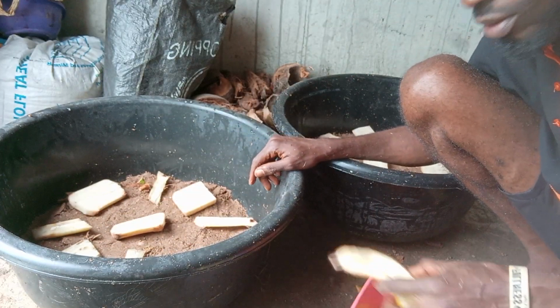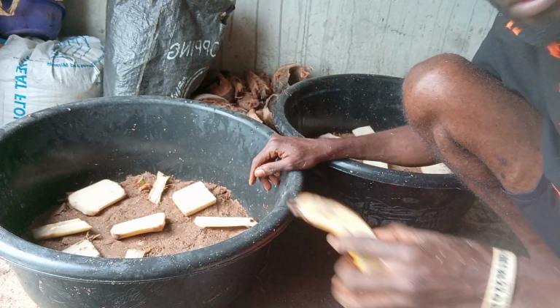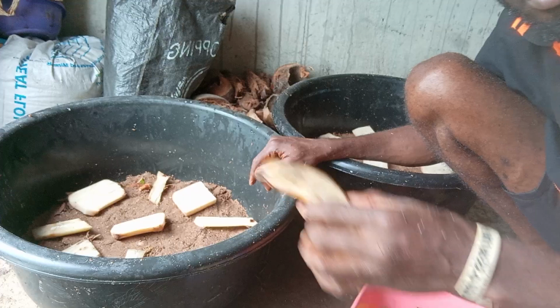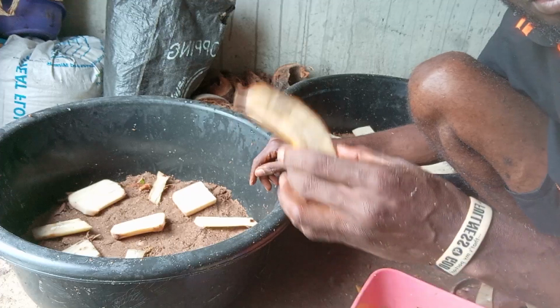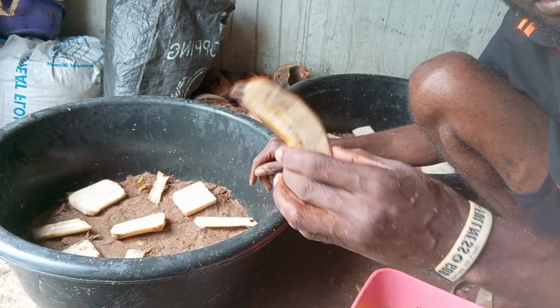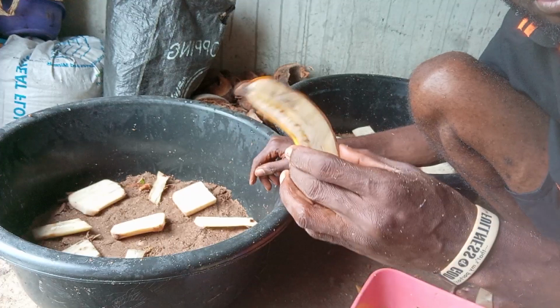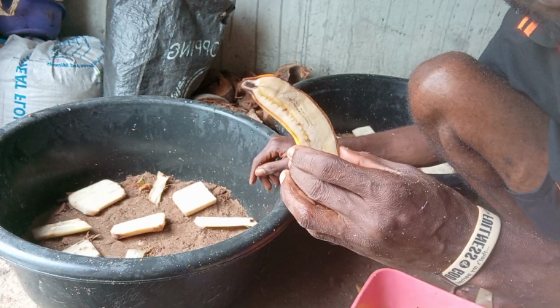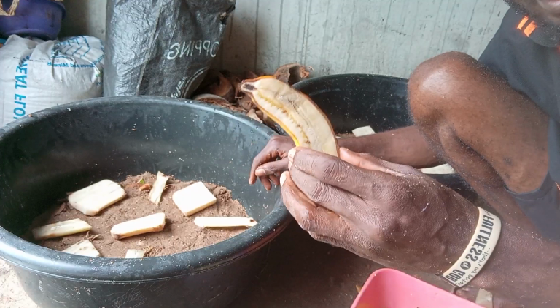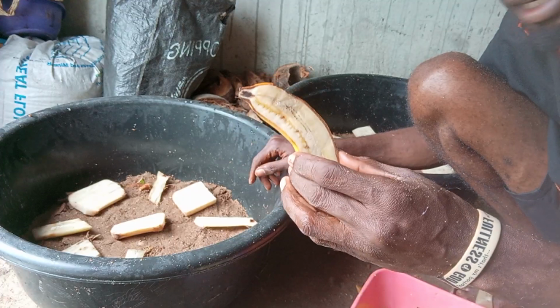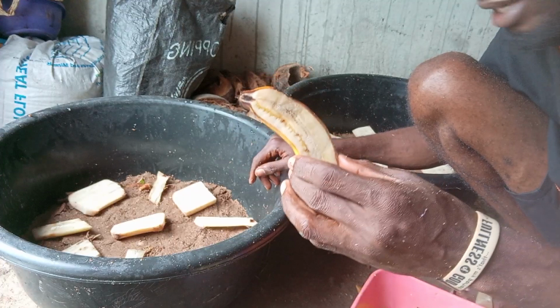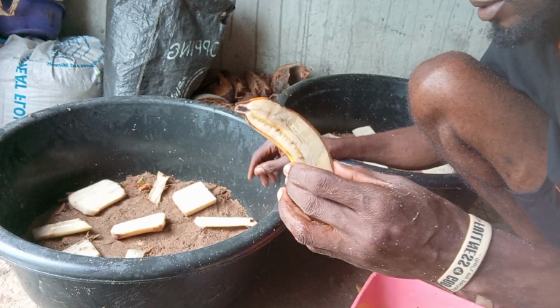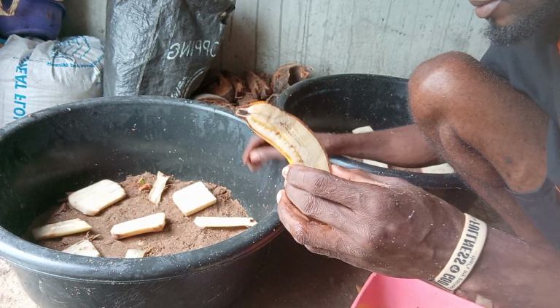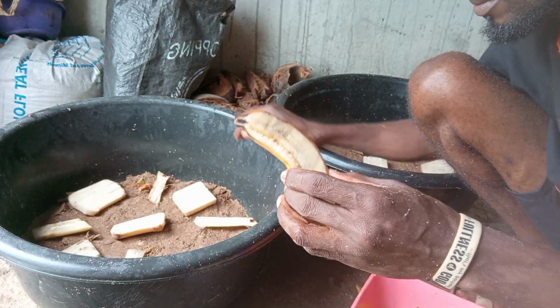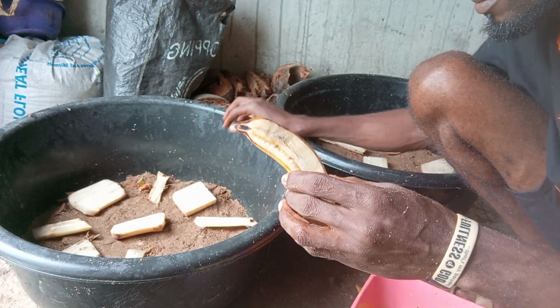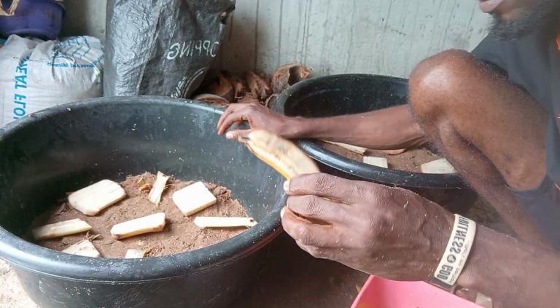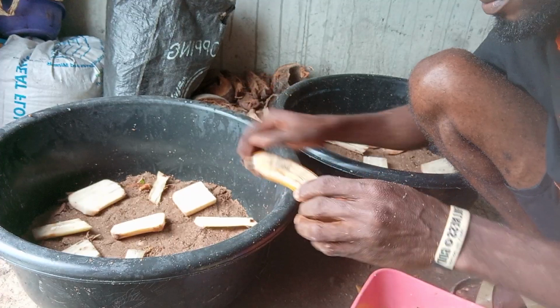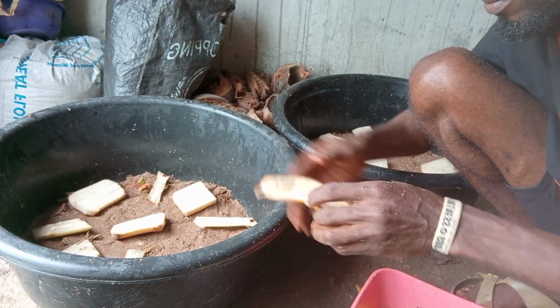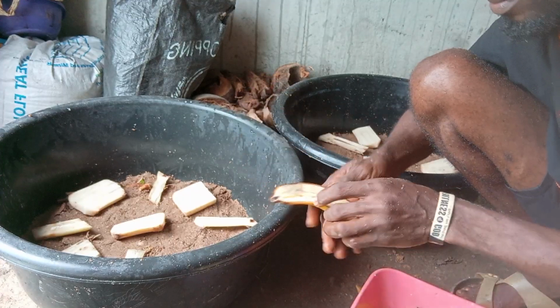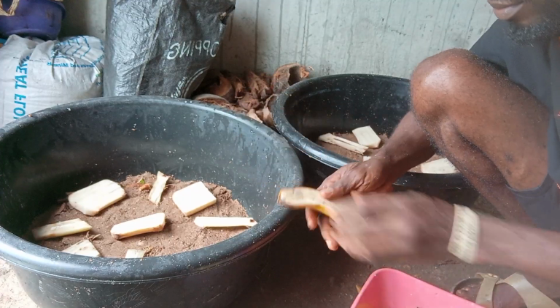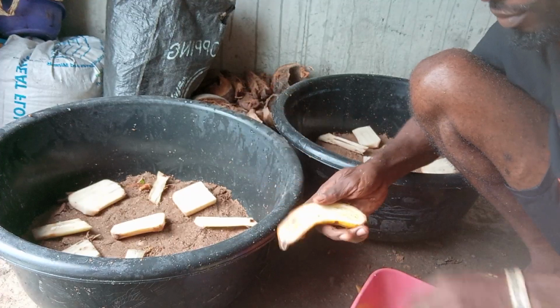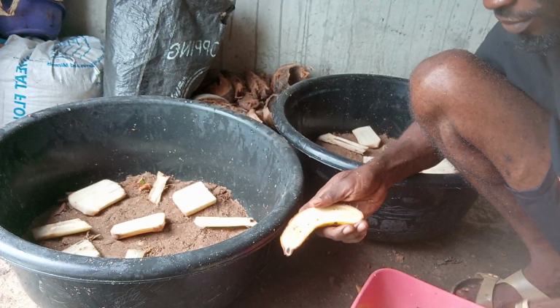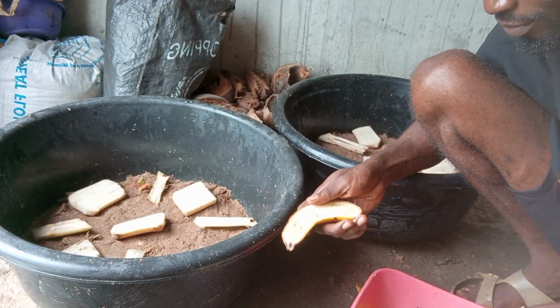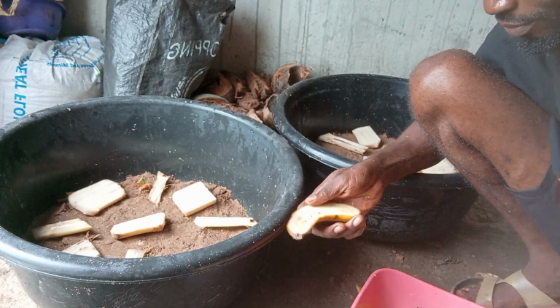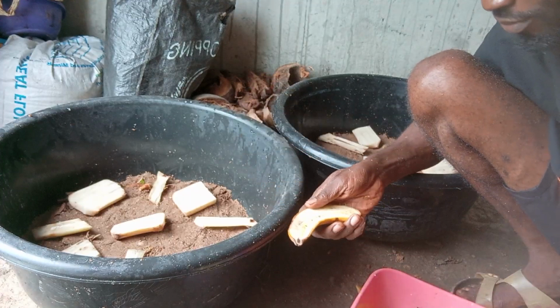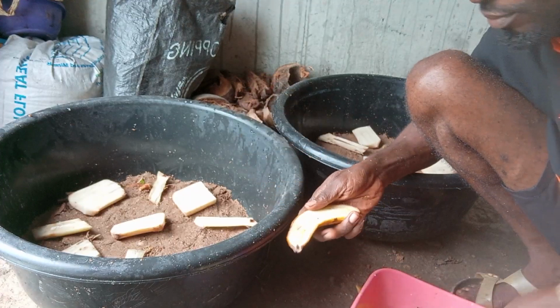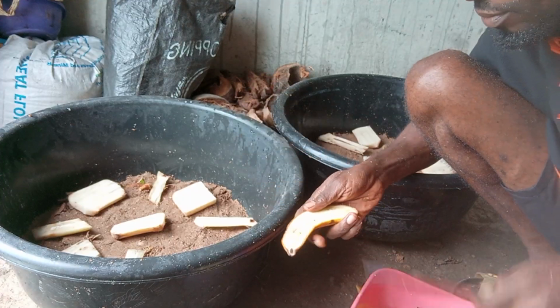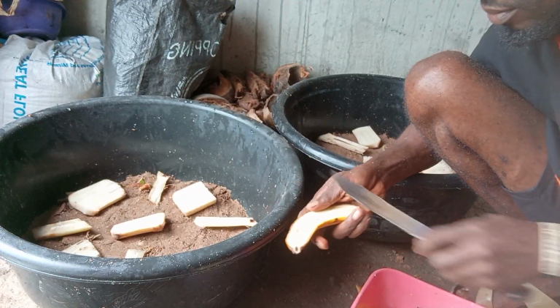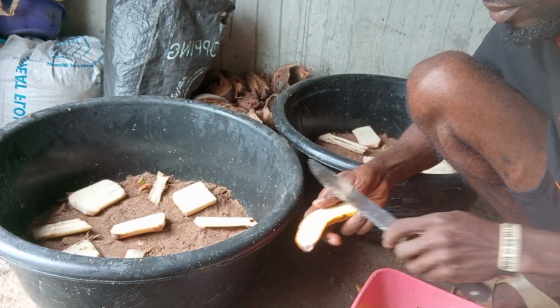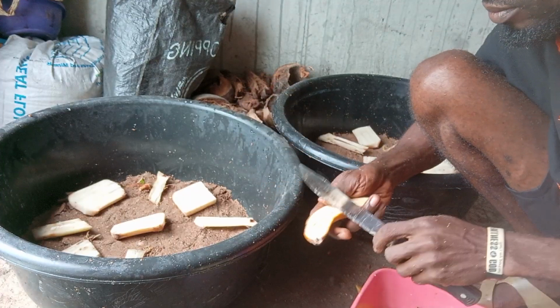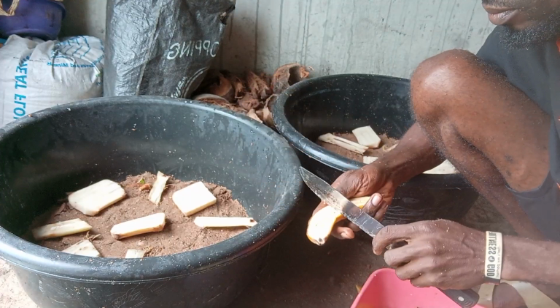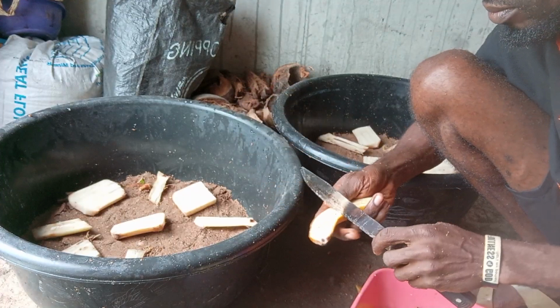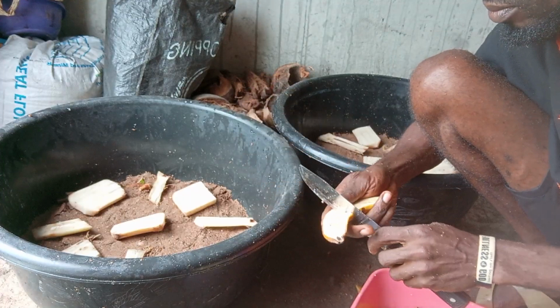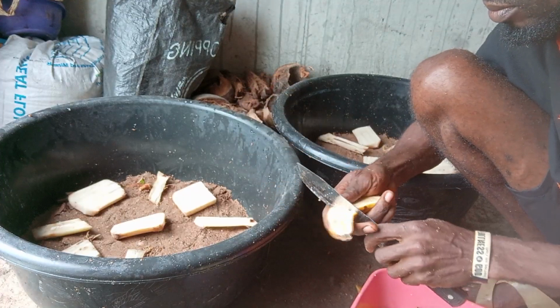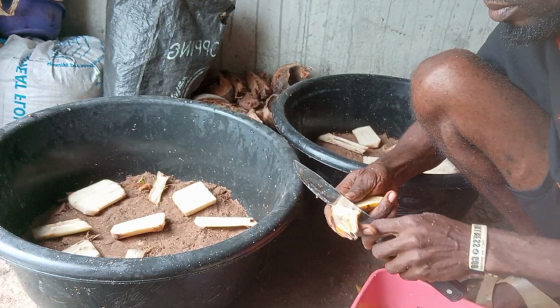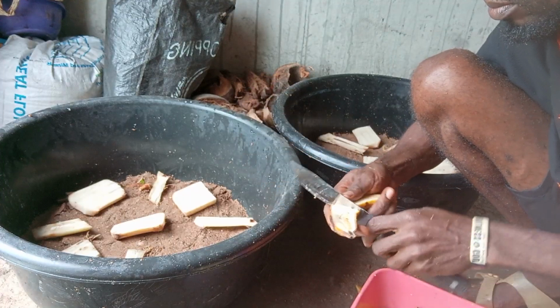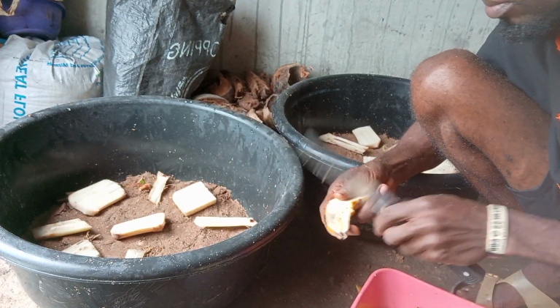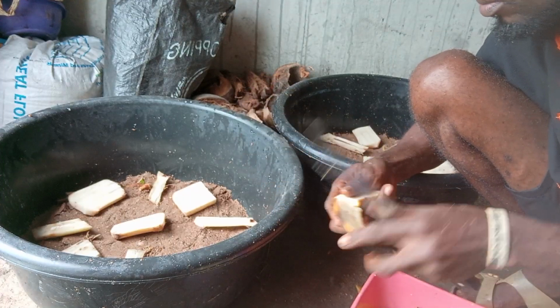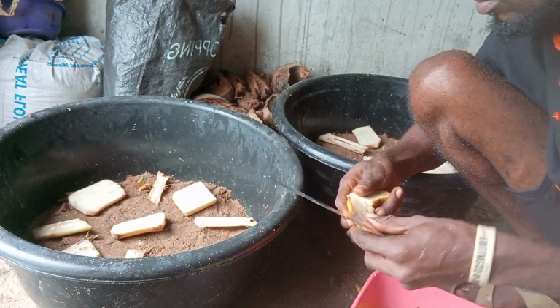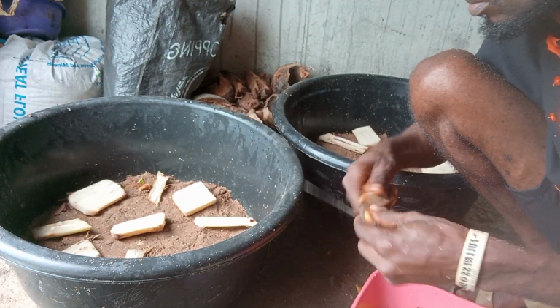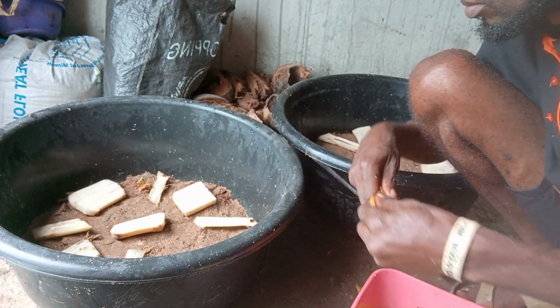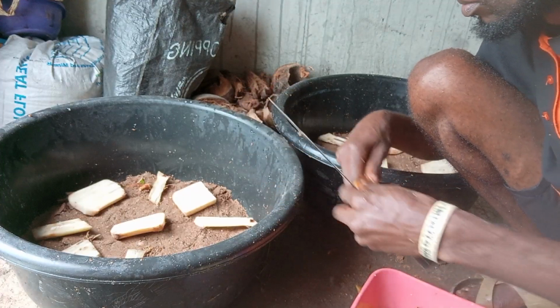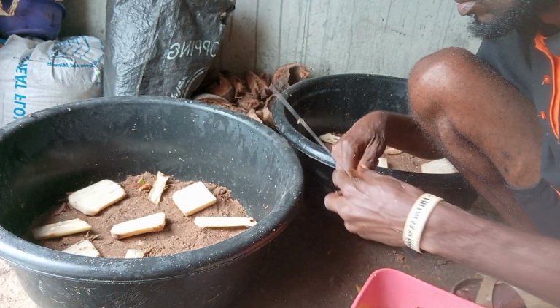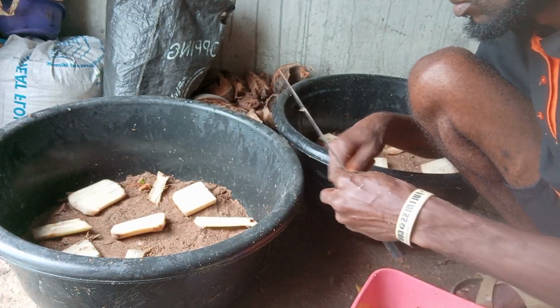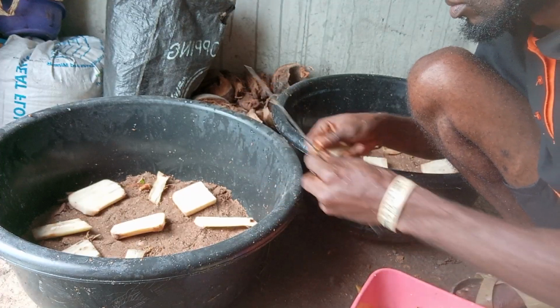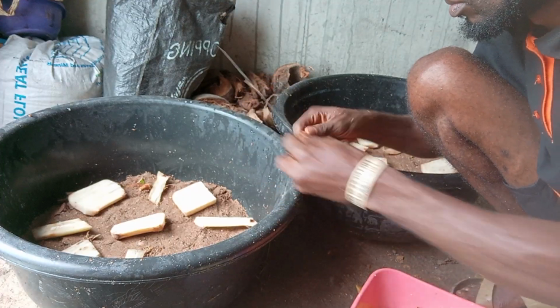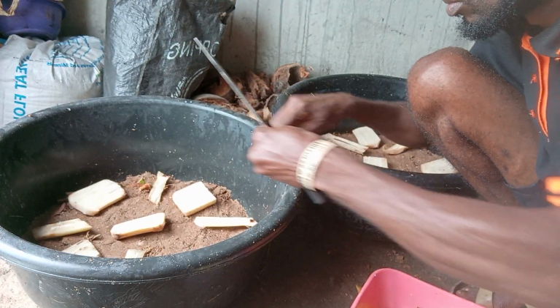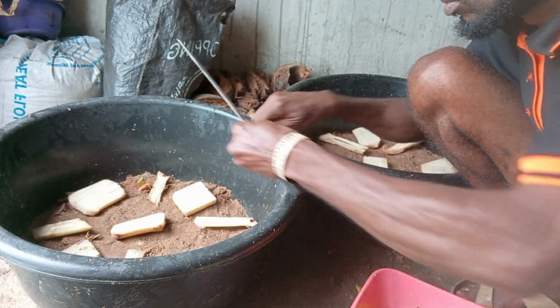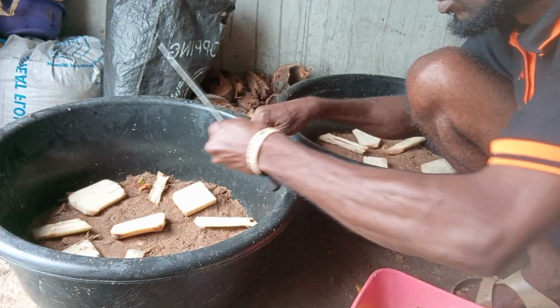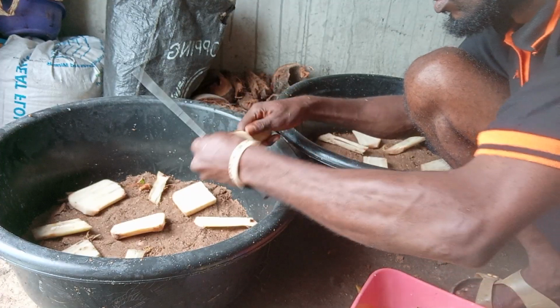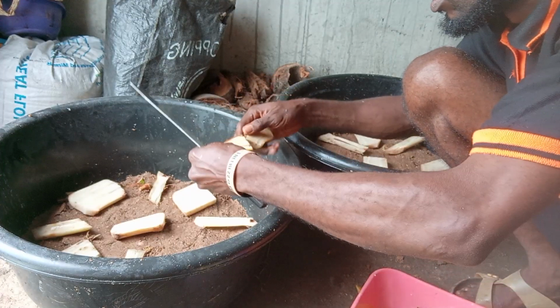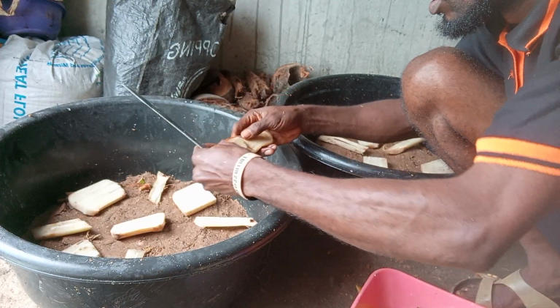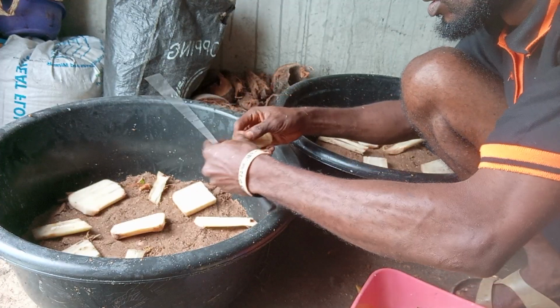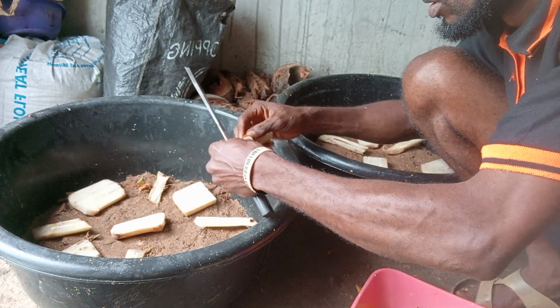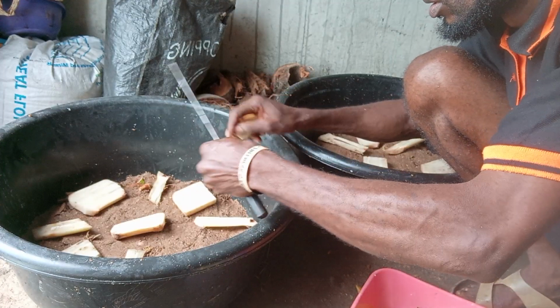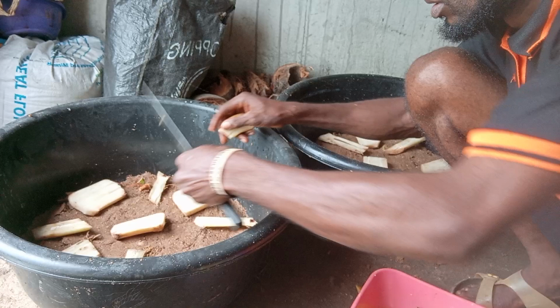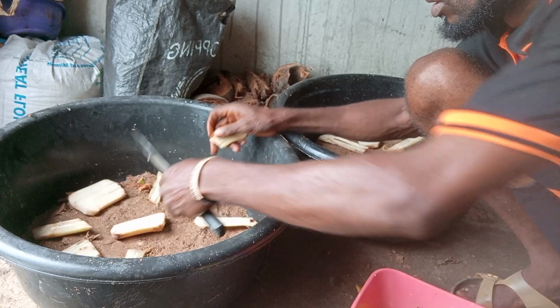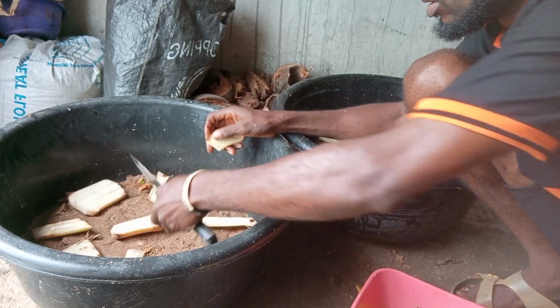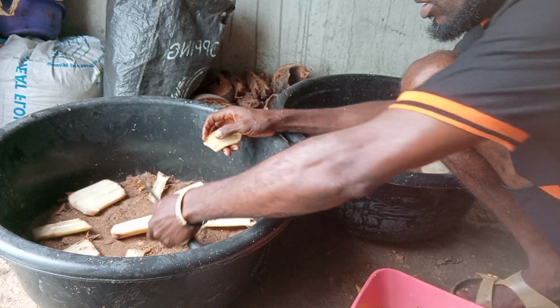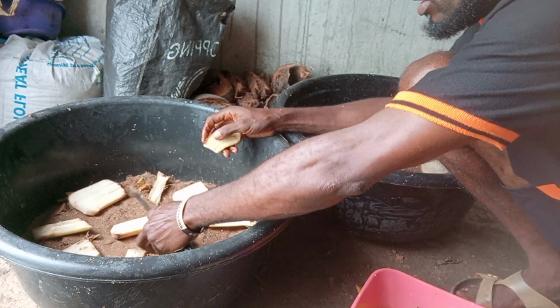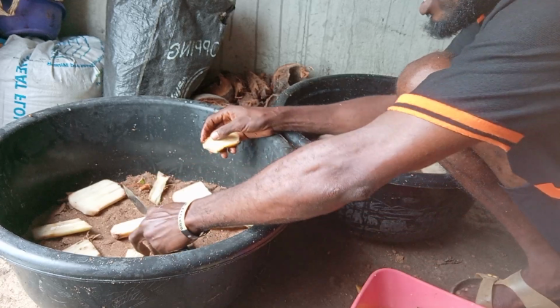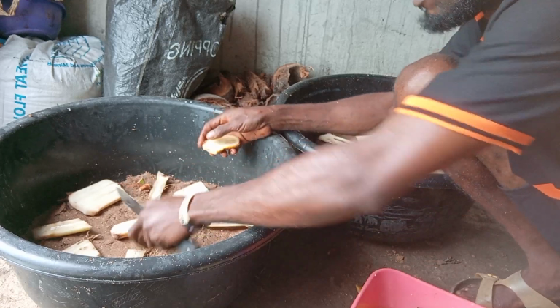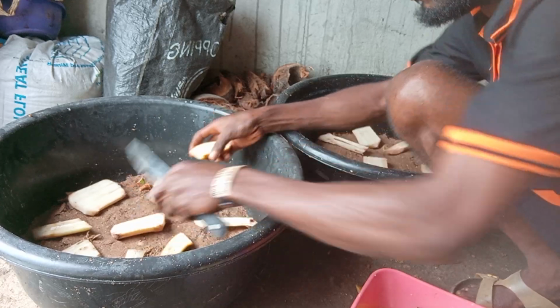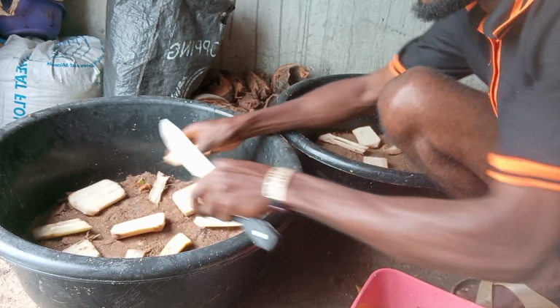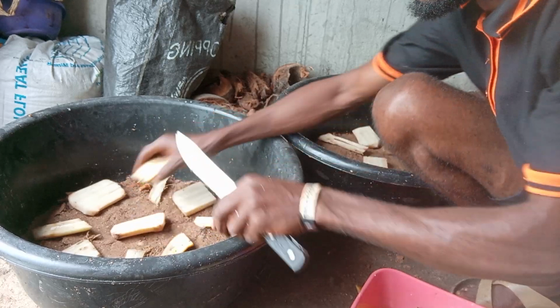Then this banana — still their food as well.